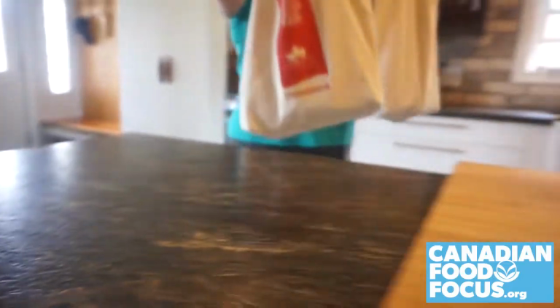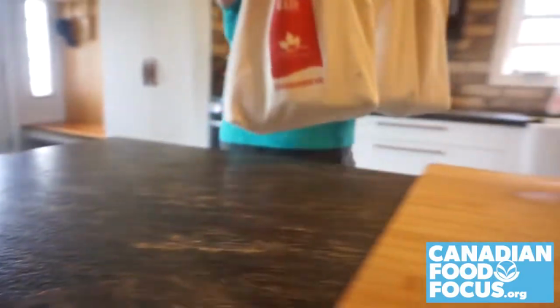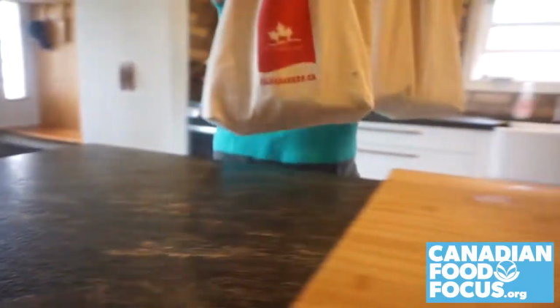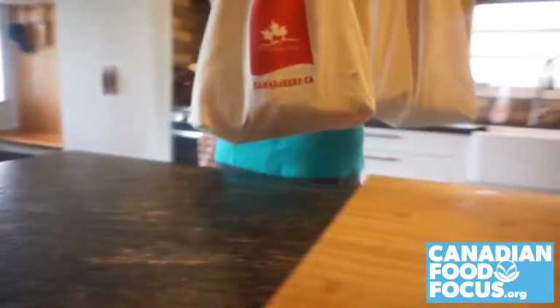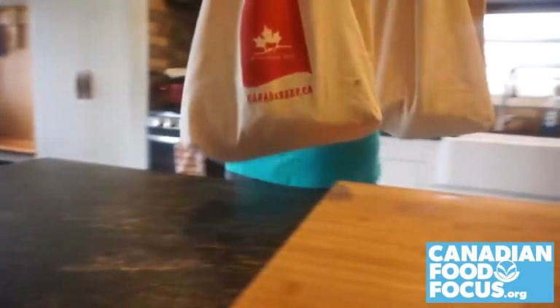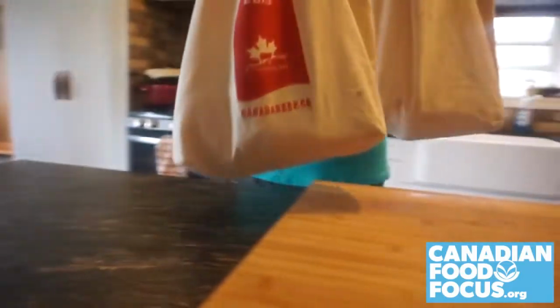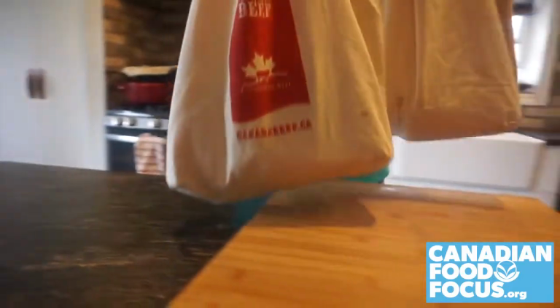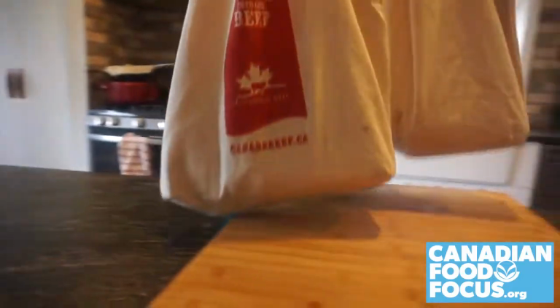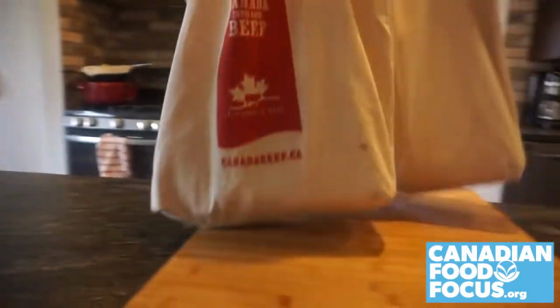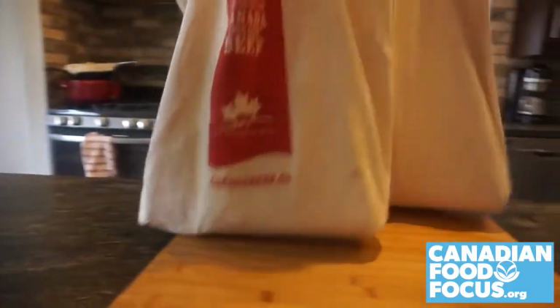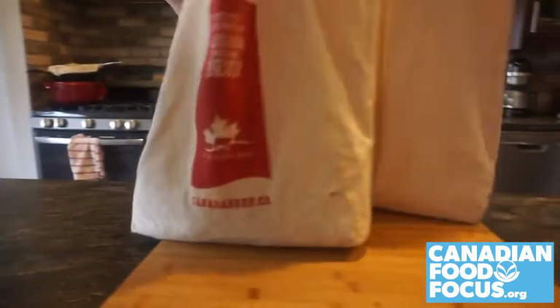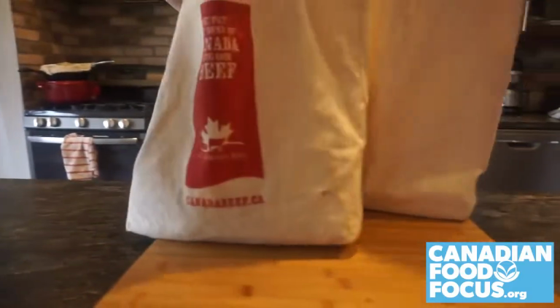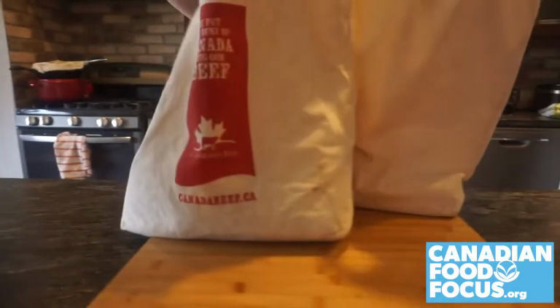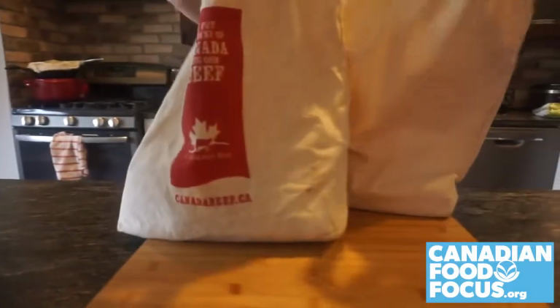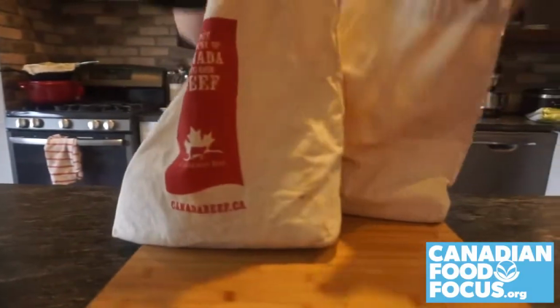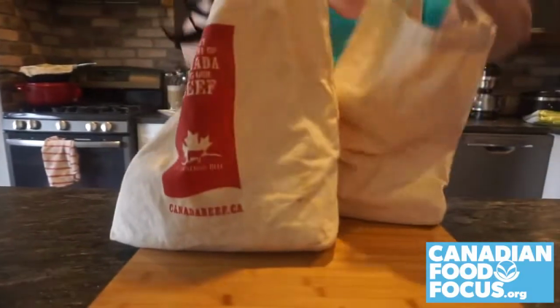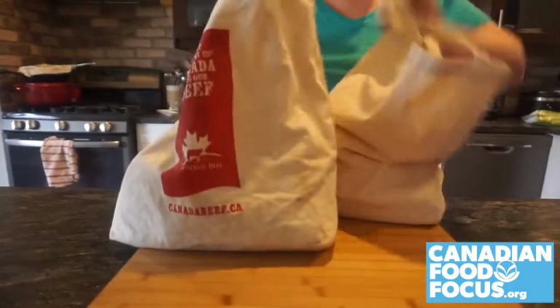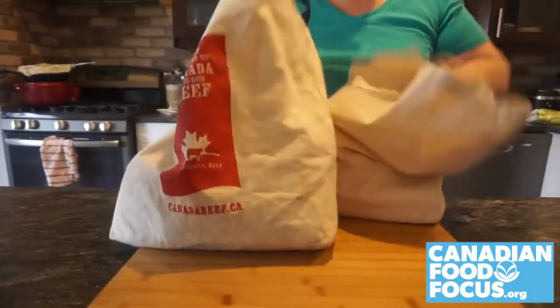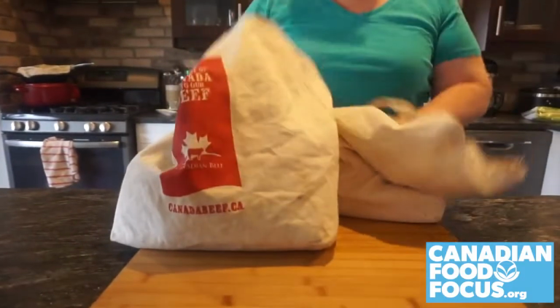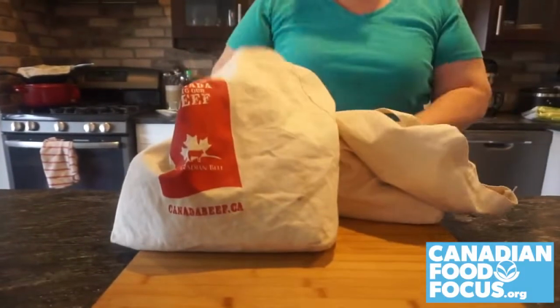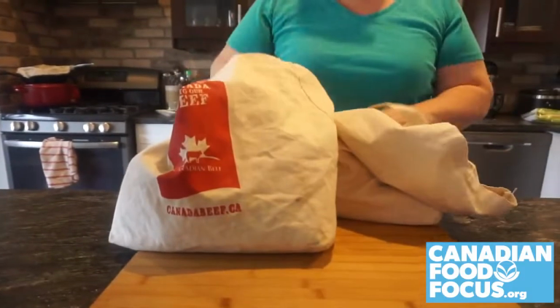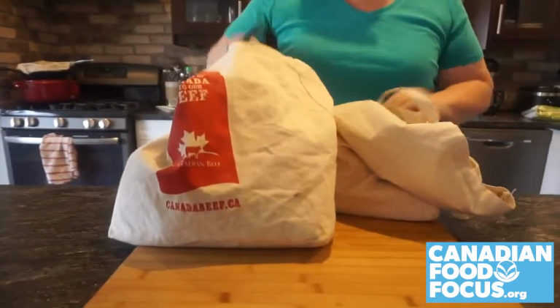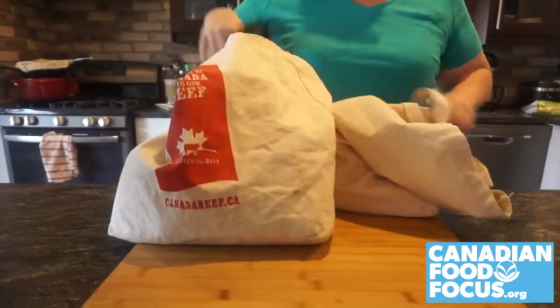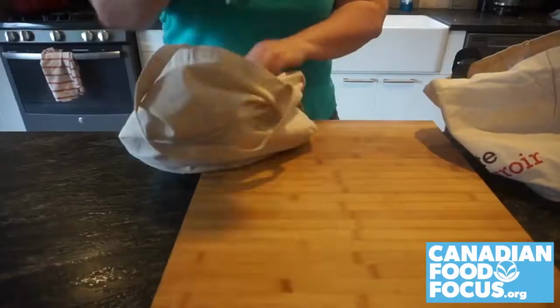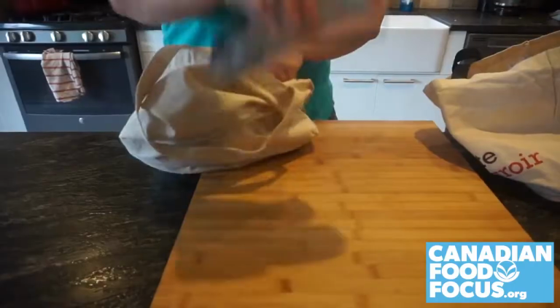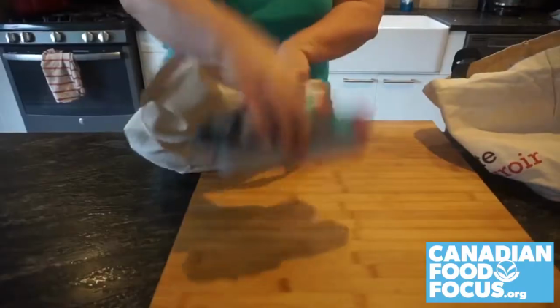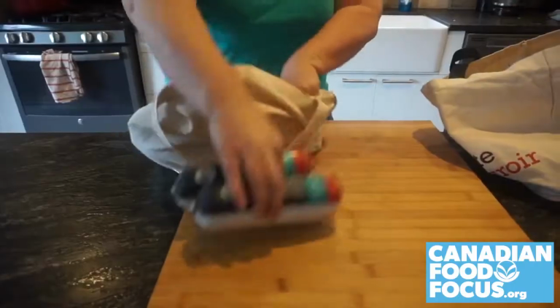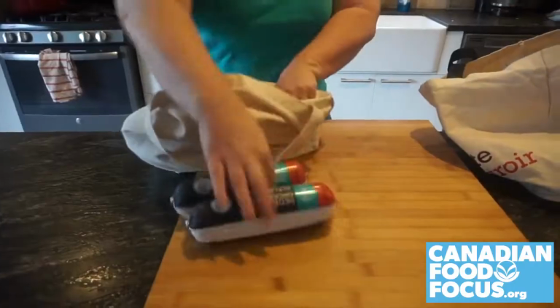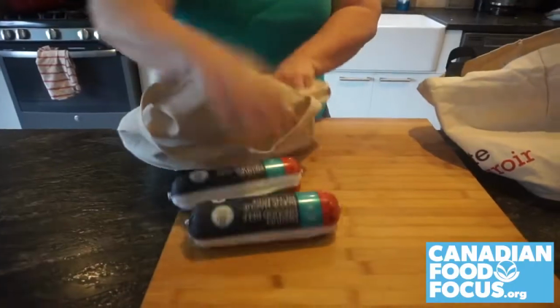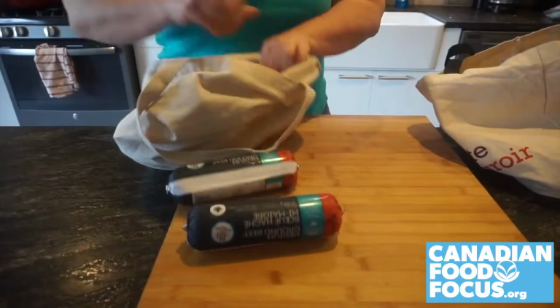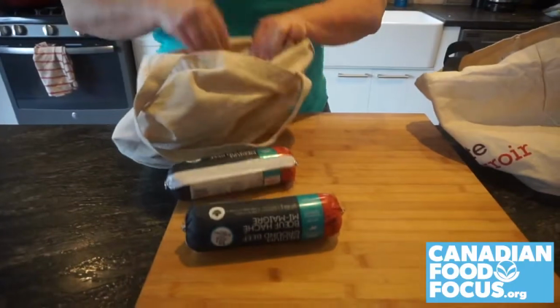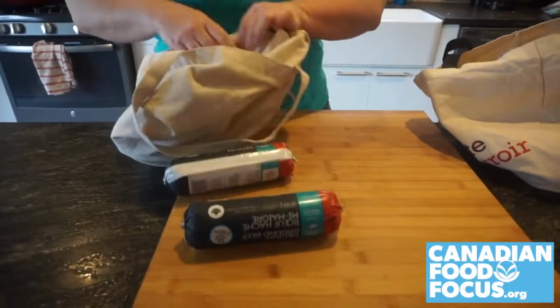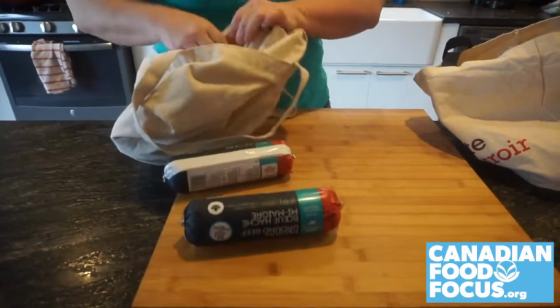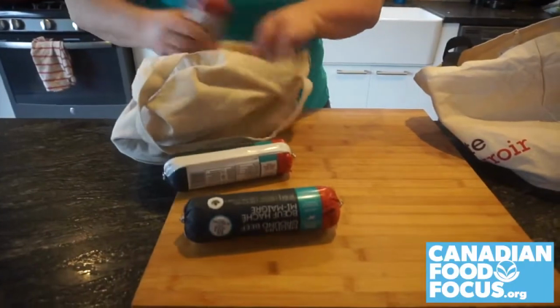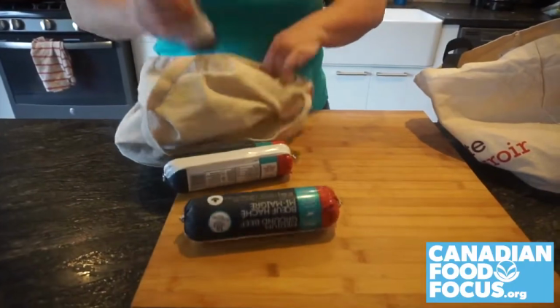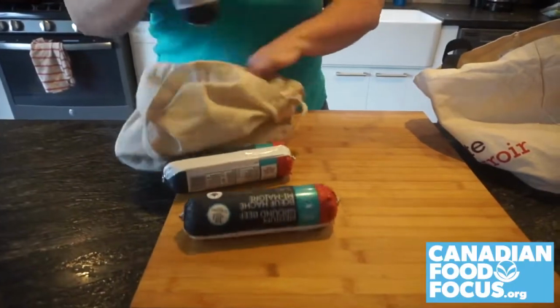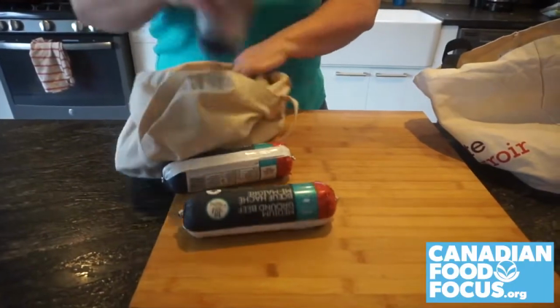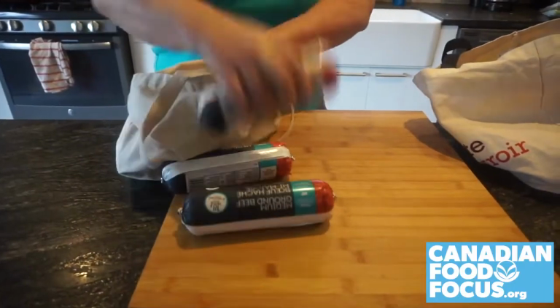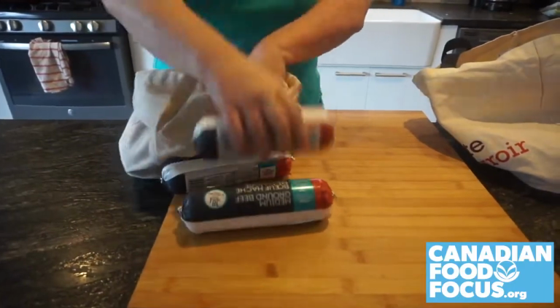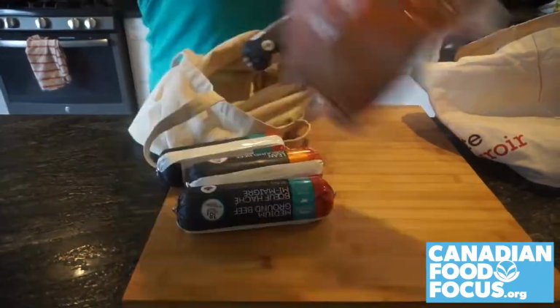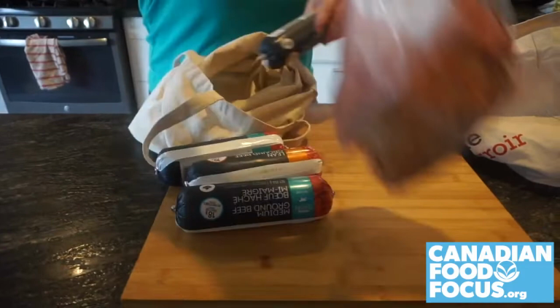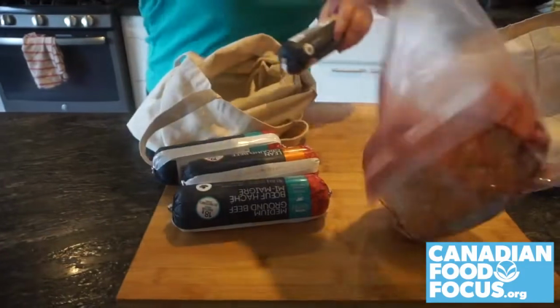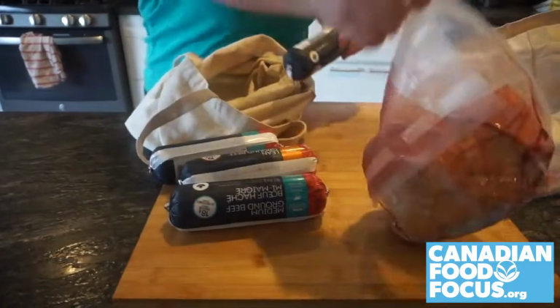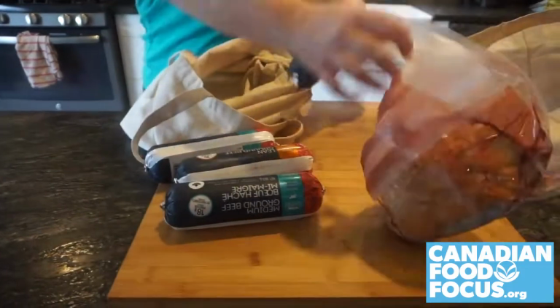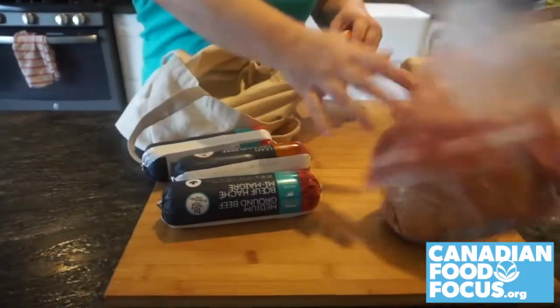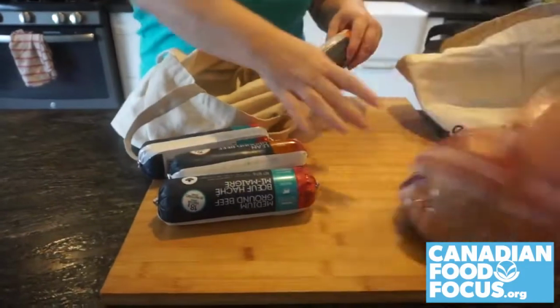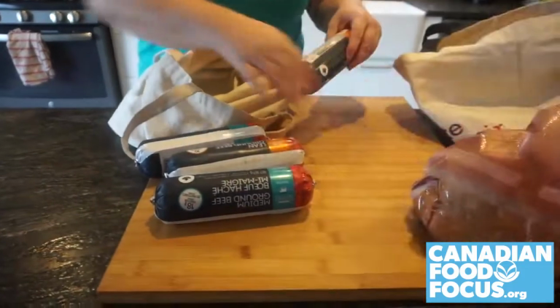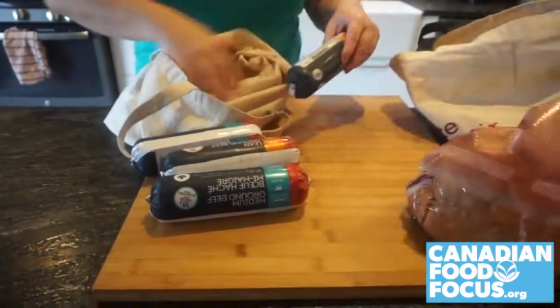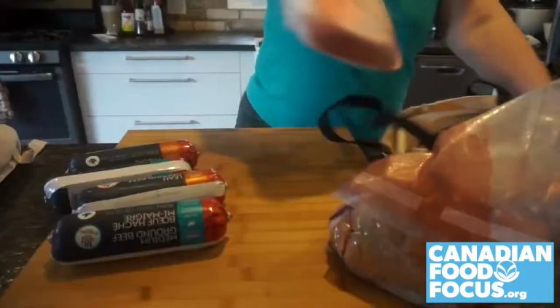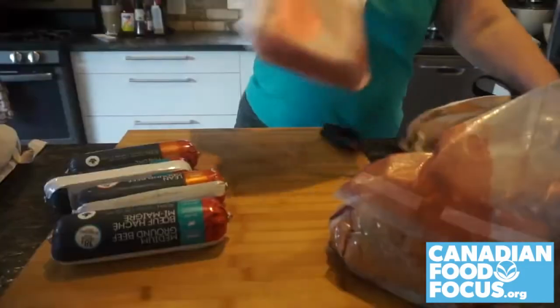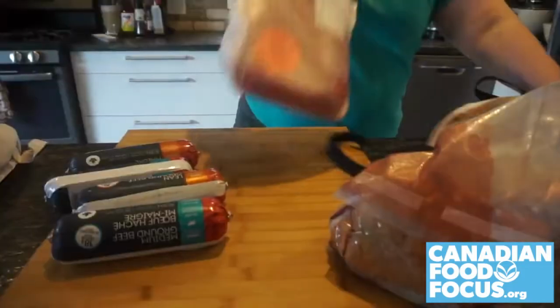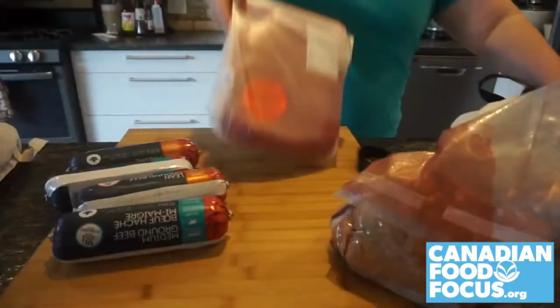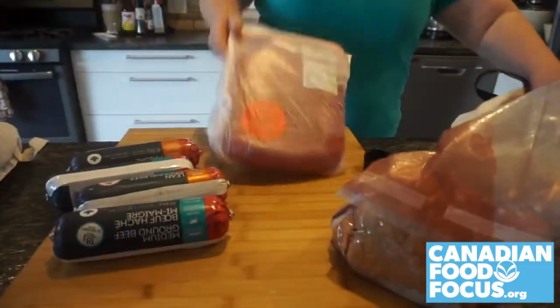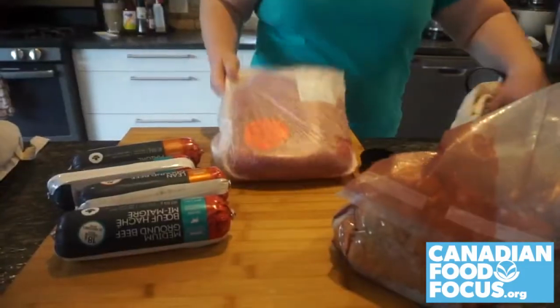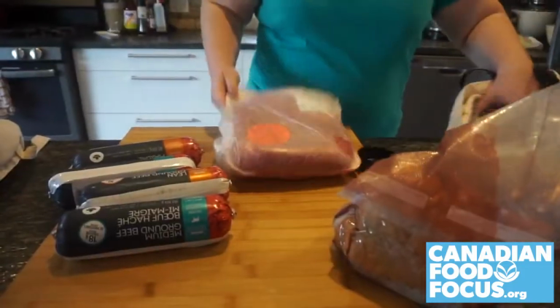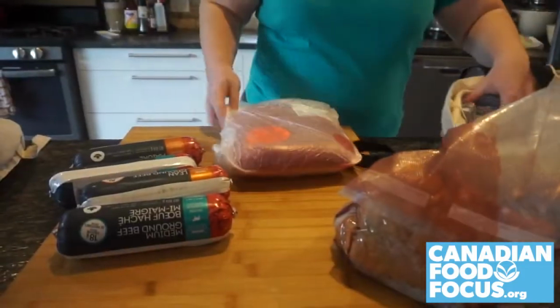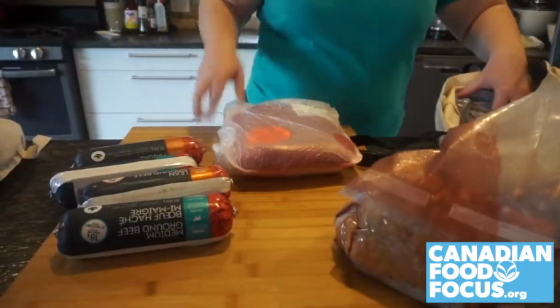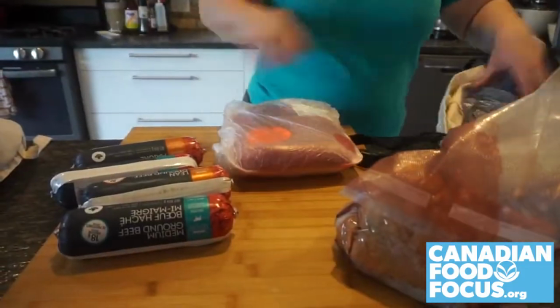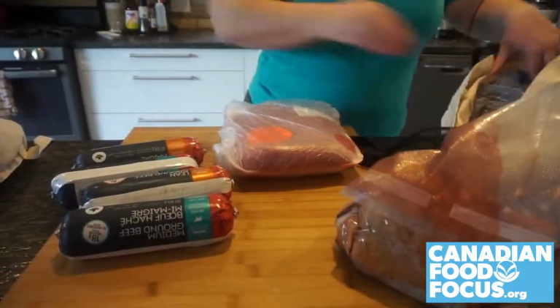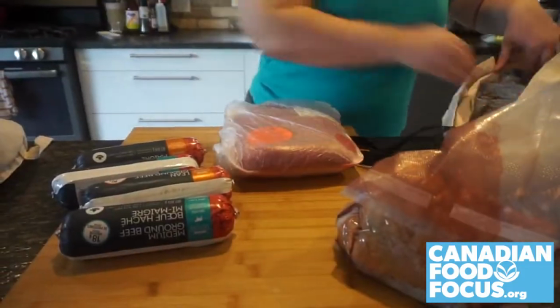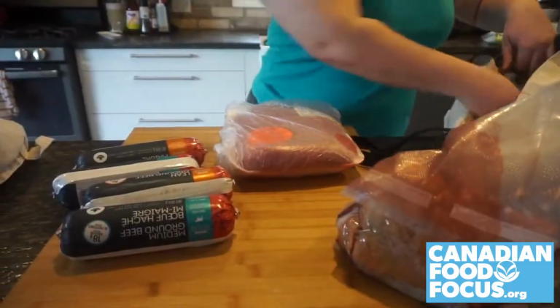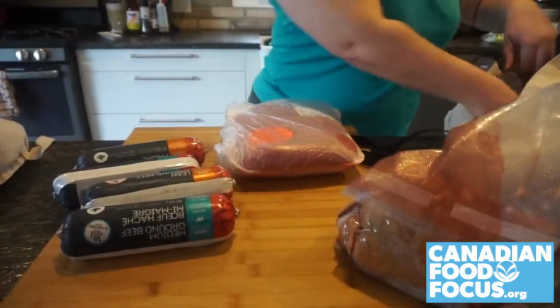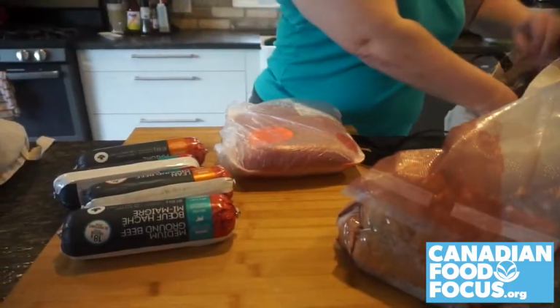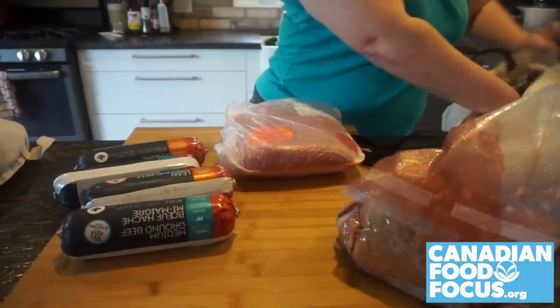Stocking up on beef can save money at the grocery store and time in your kitchen. Proper storage is key. Here are my top tips.